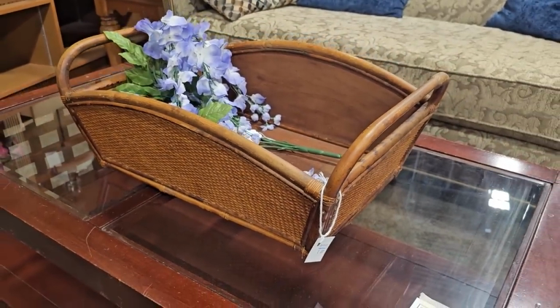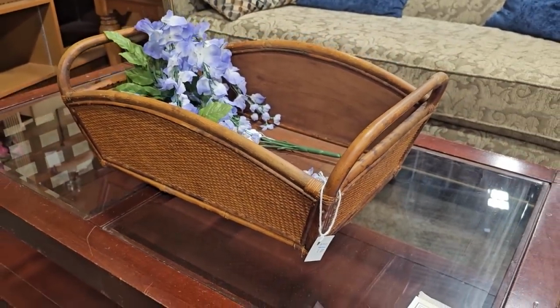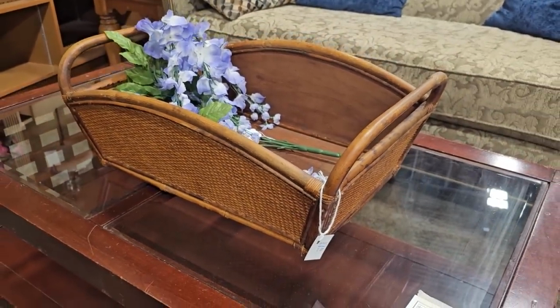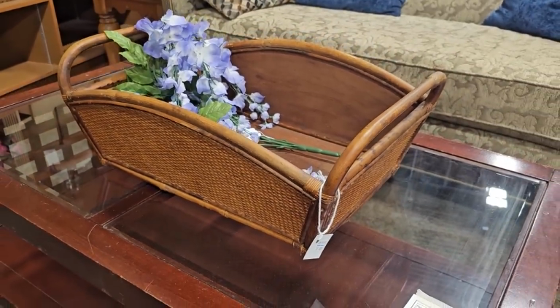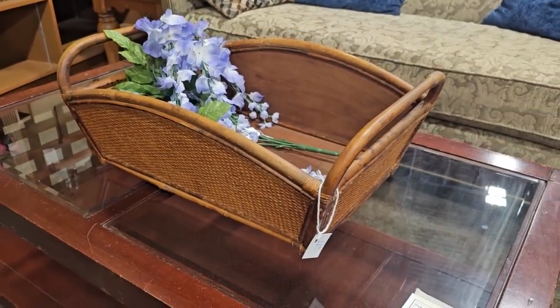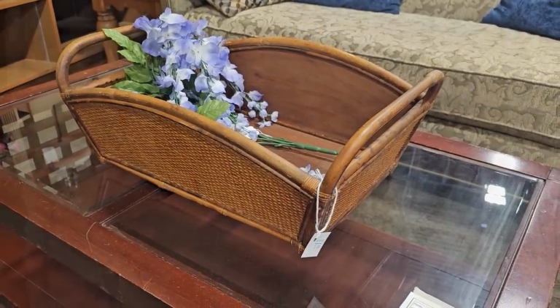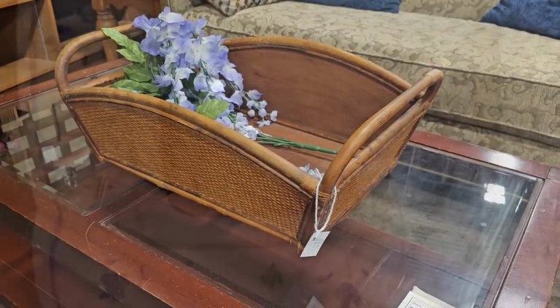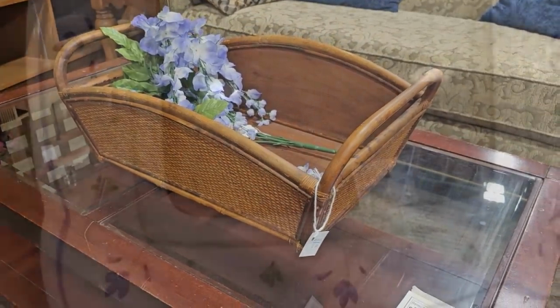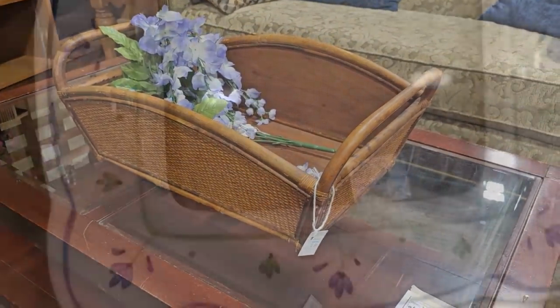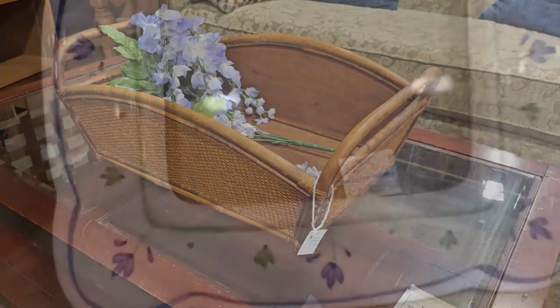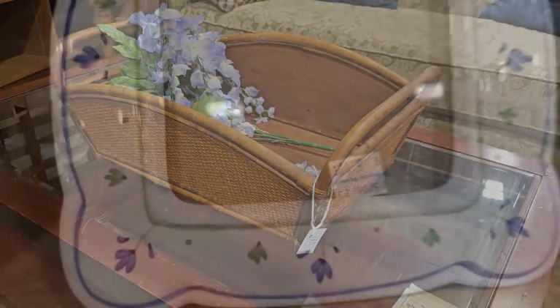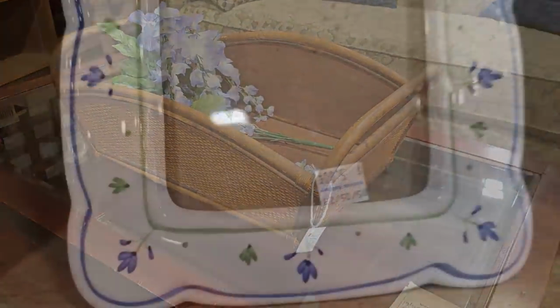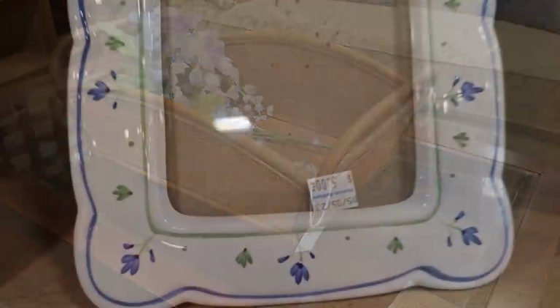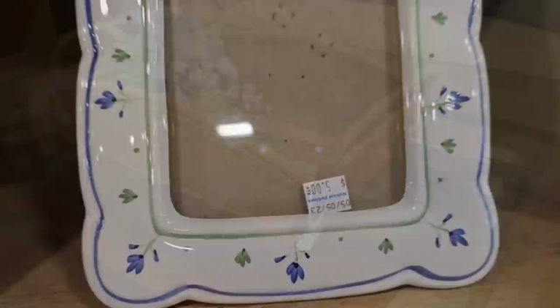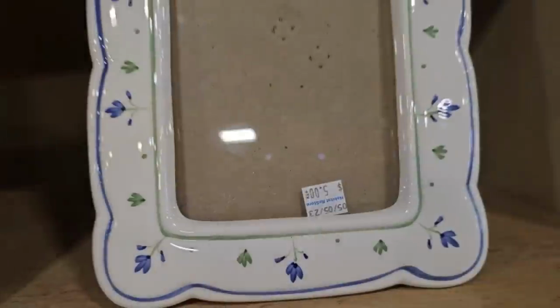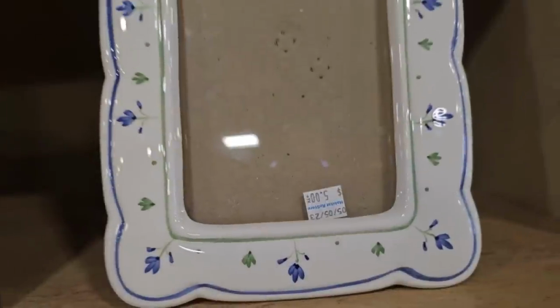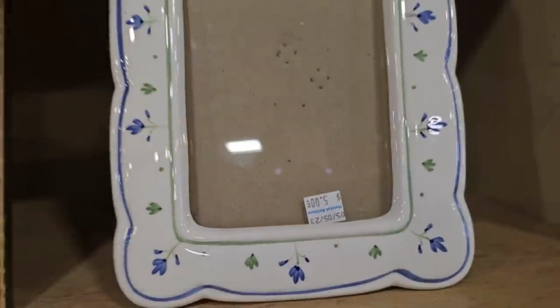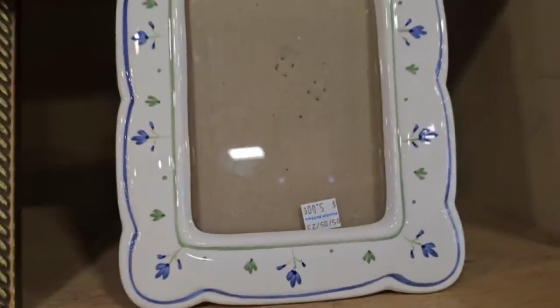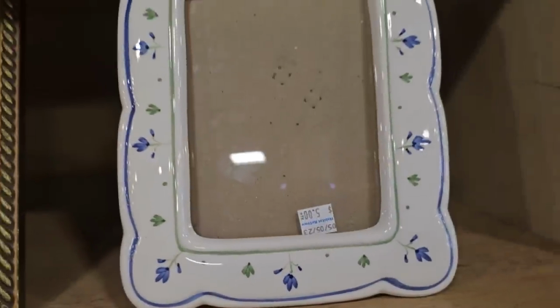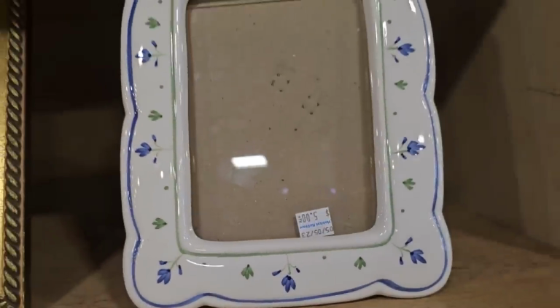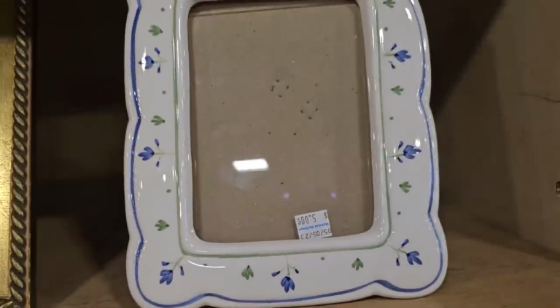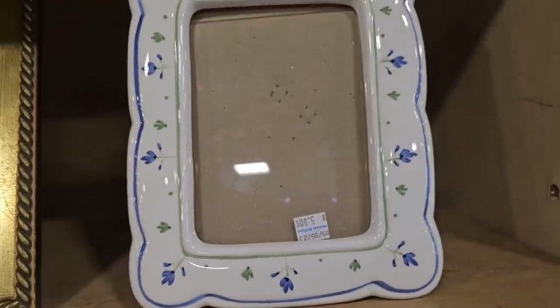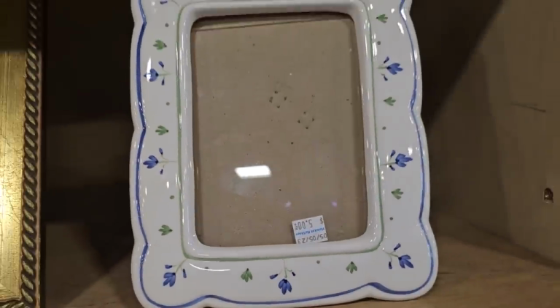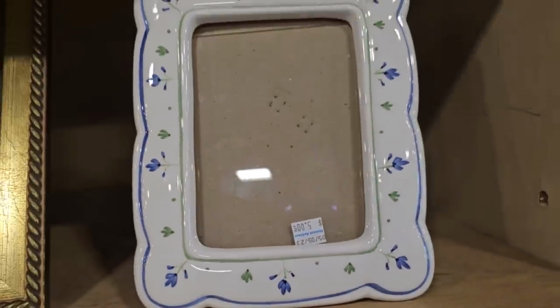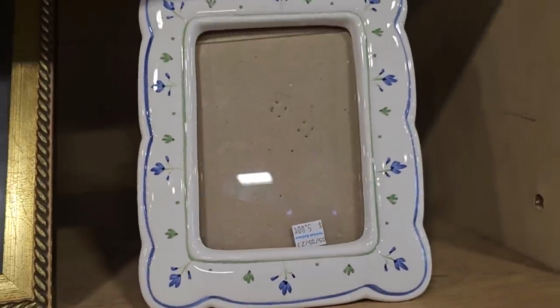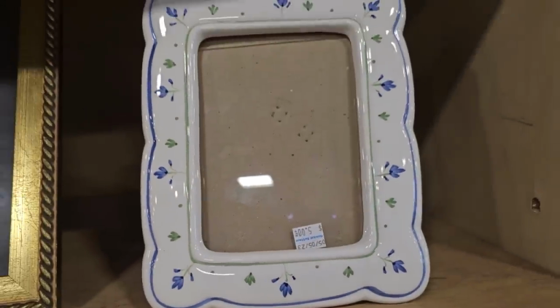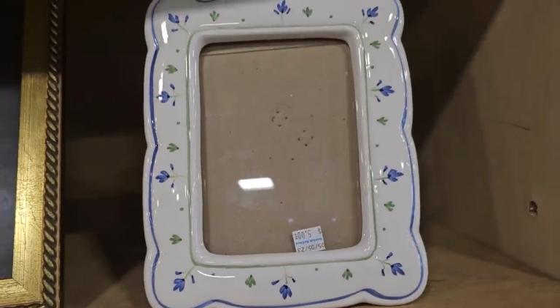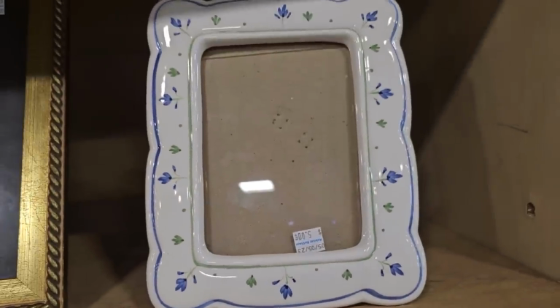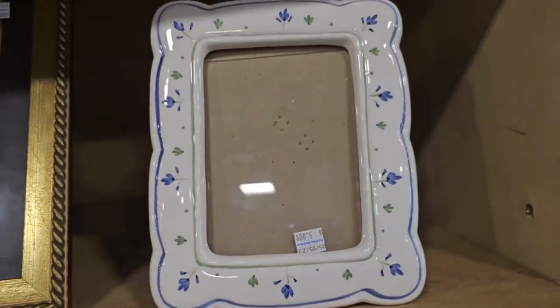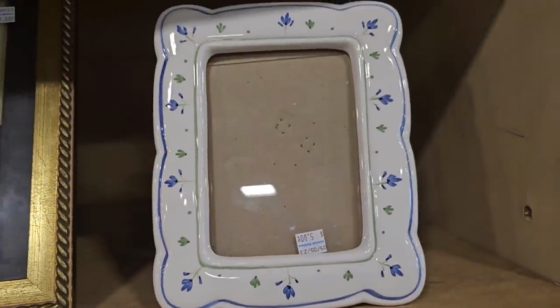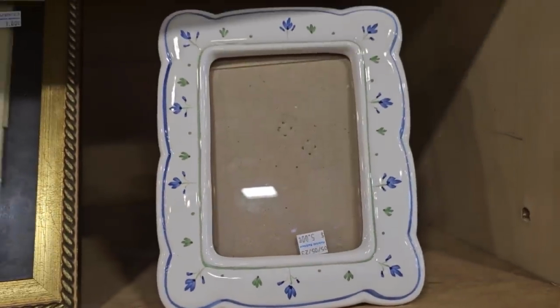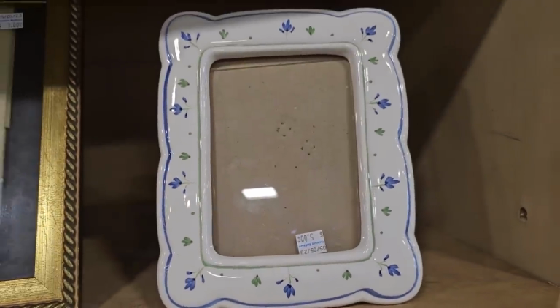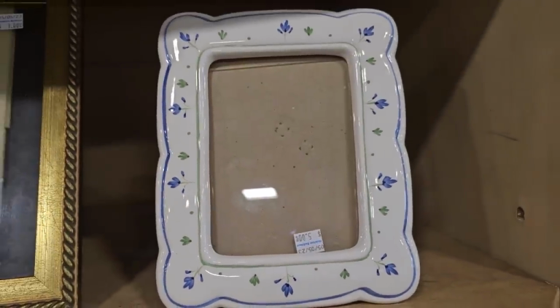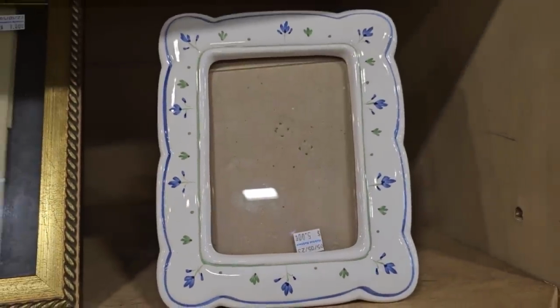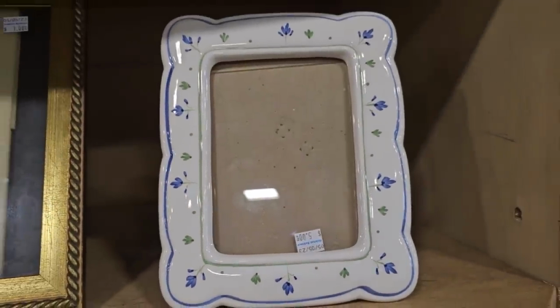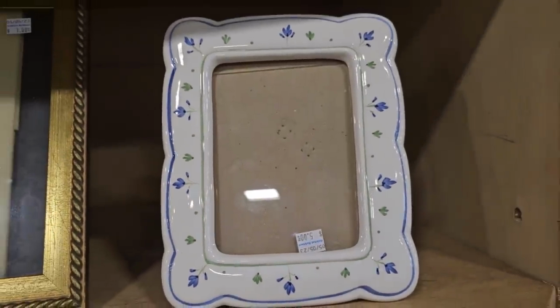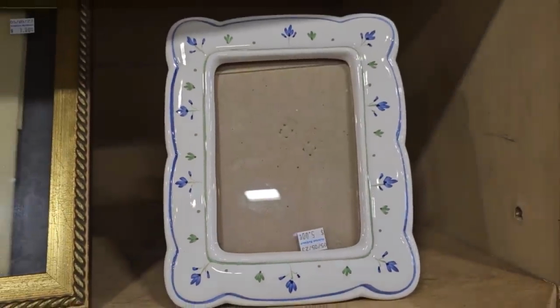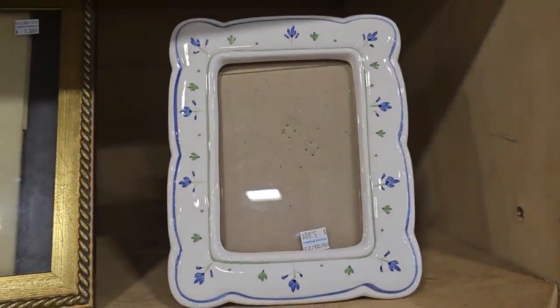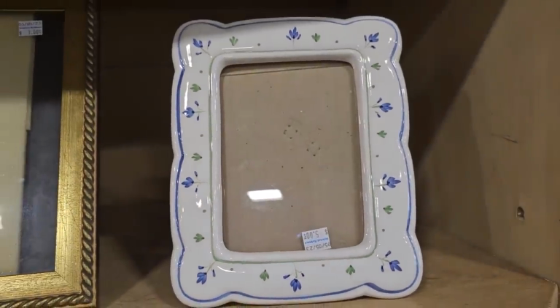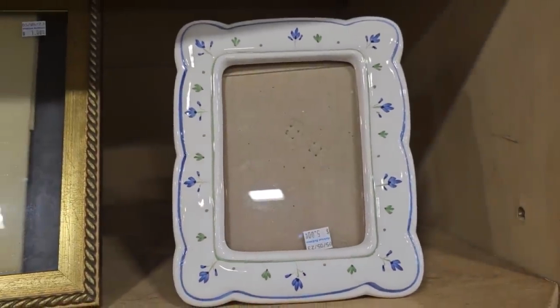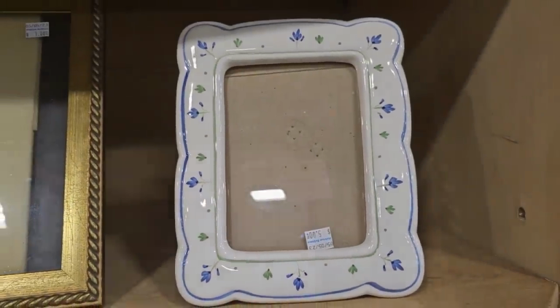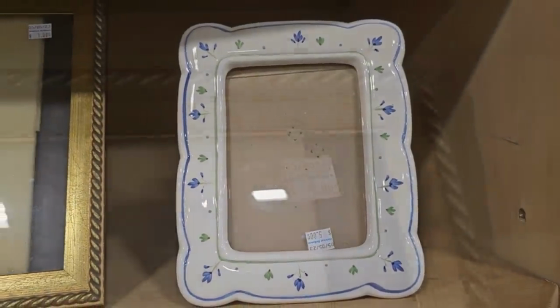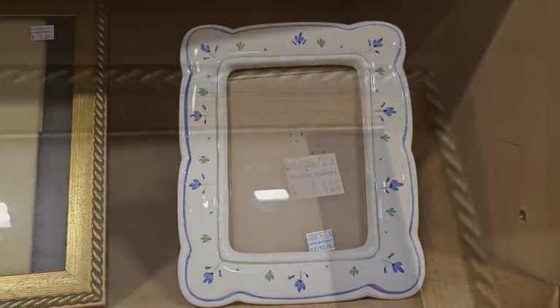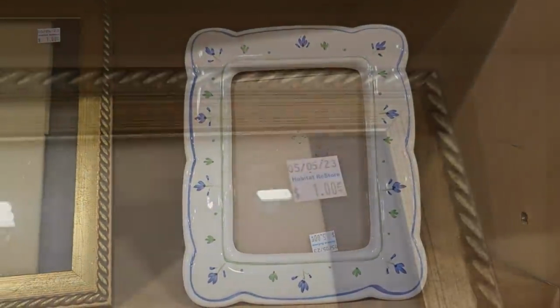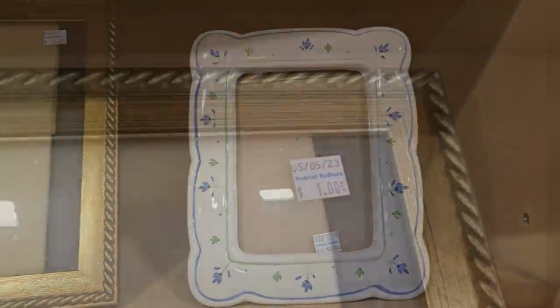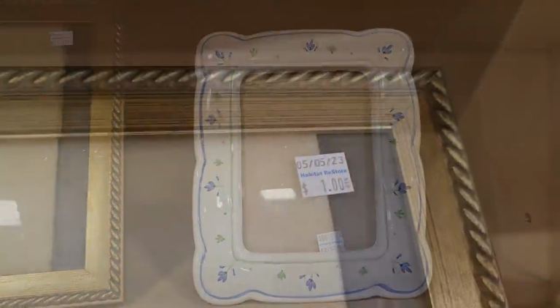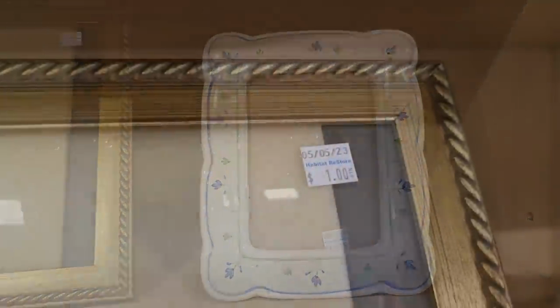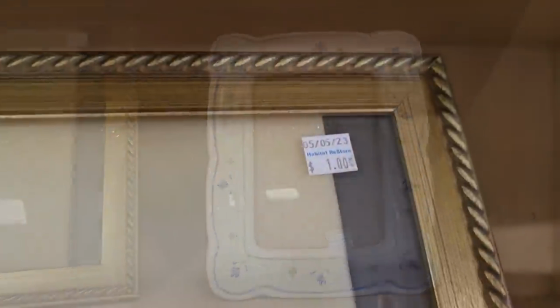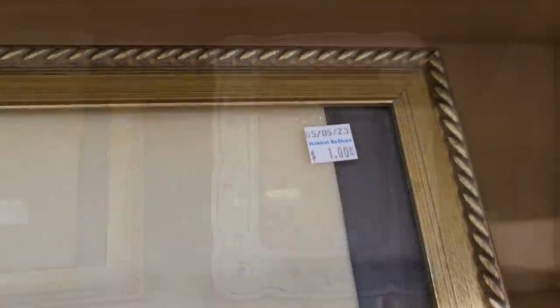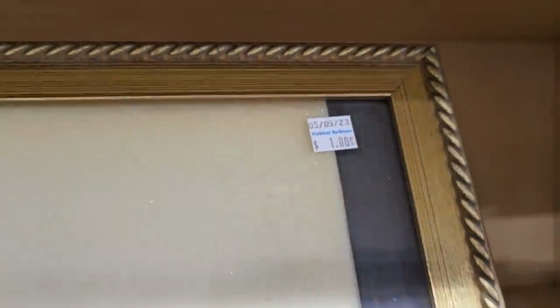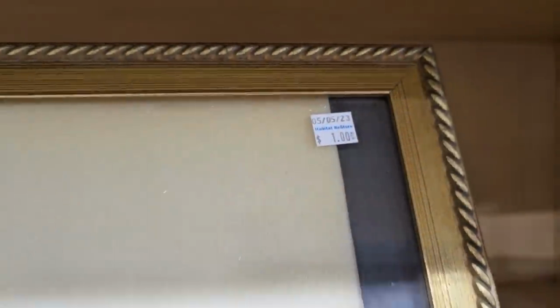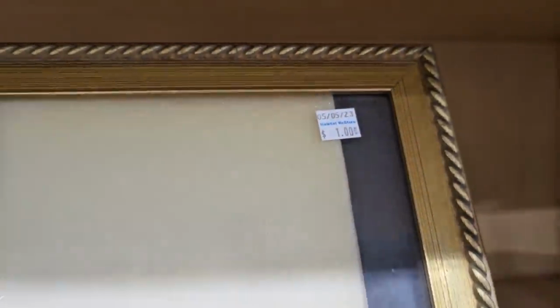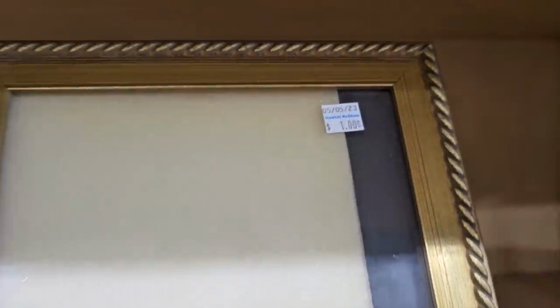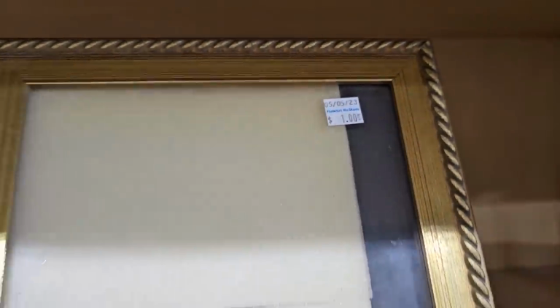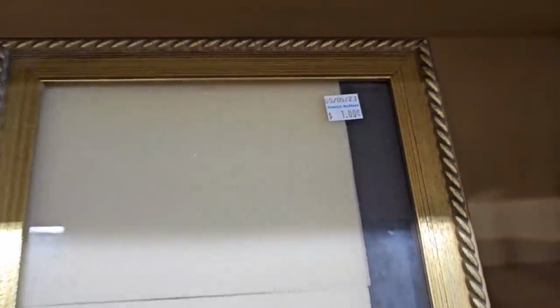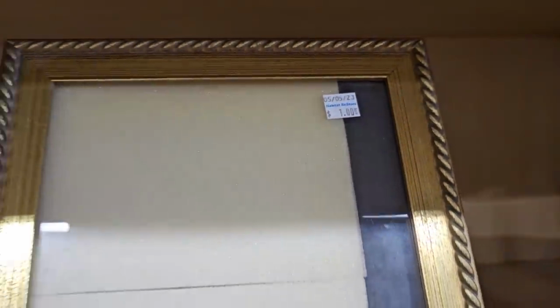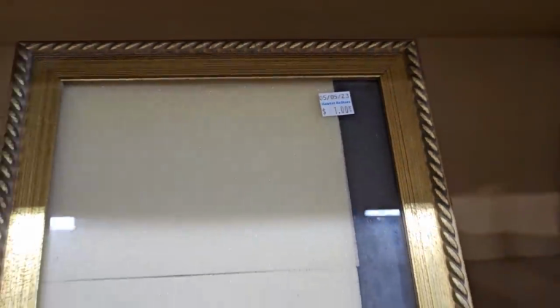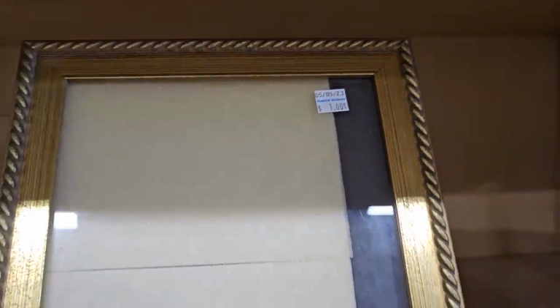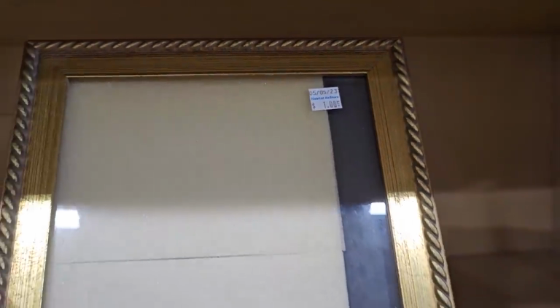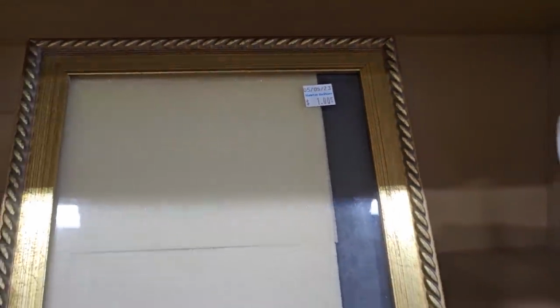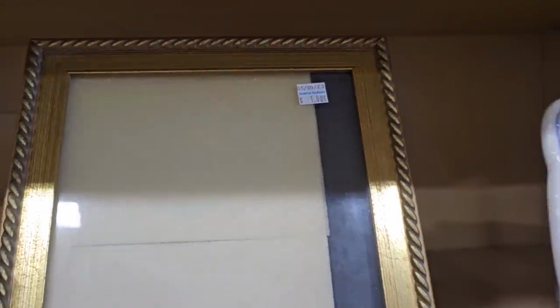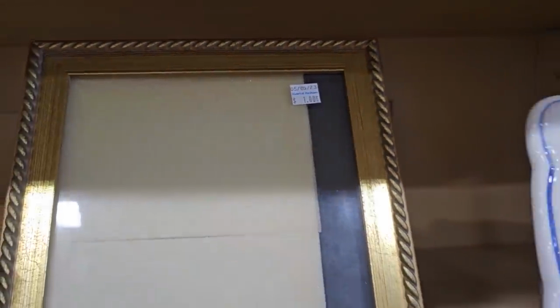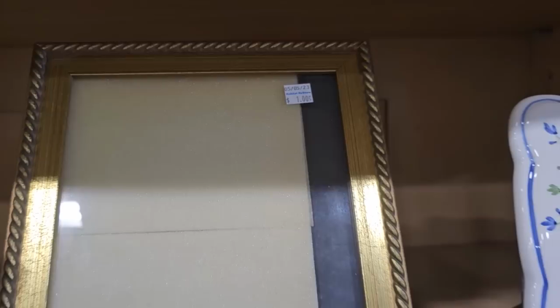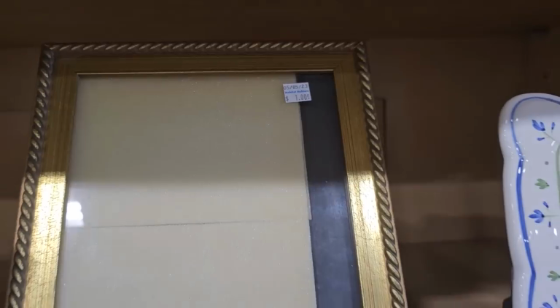Definitely look through their picture frames. This ceramic frame is five dollars and this large 8x10 frame is just a dollar.